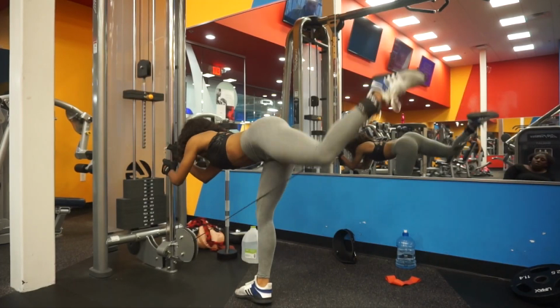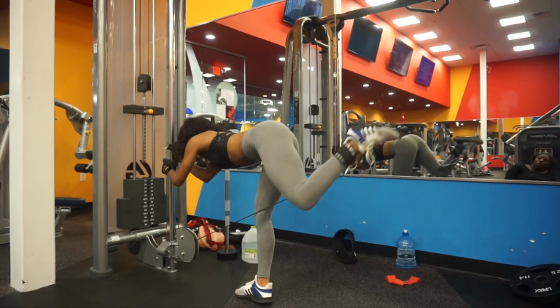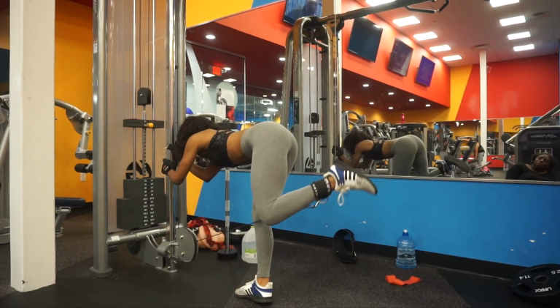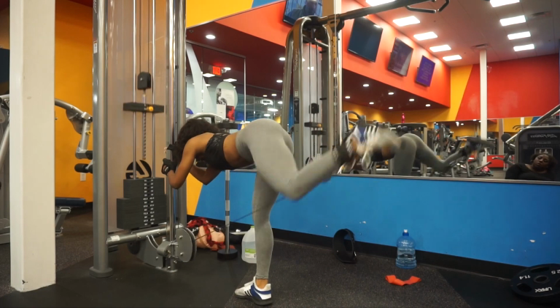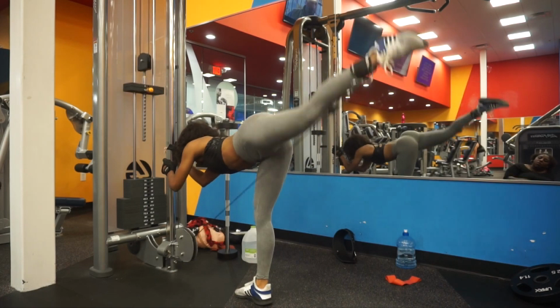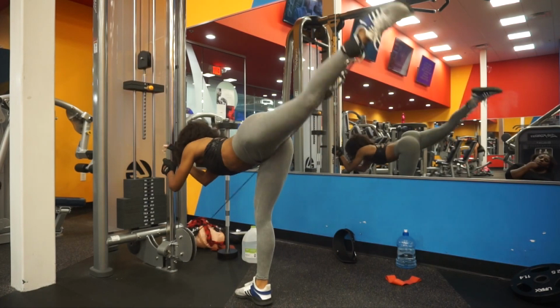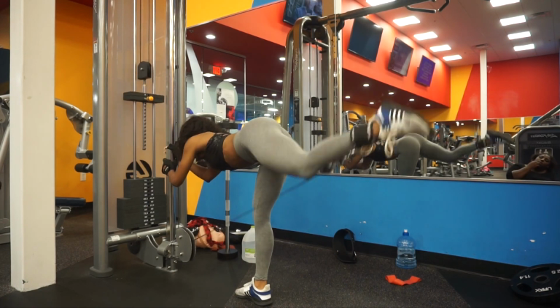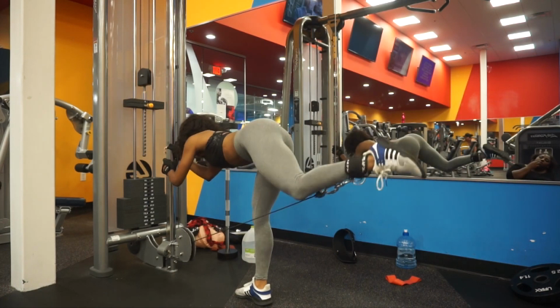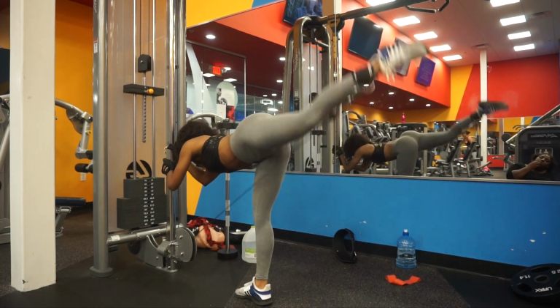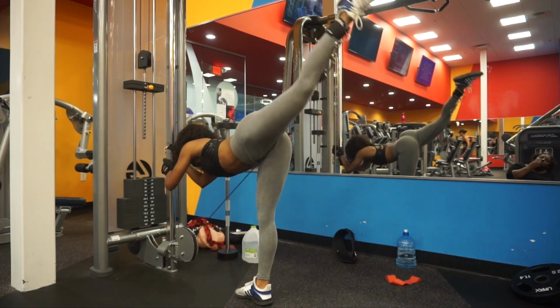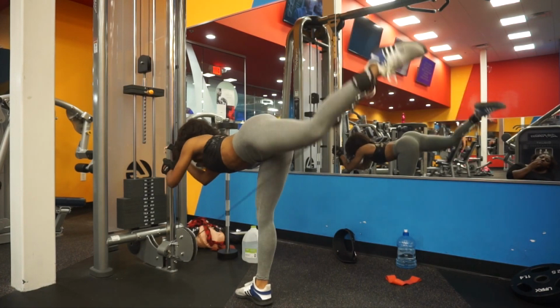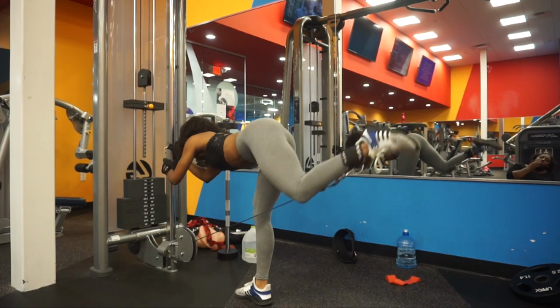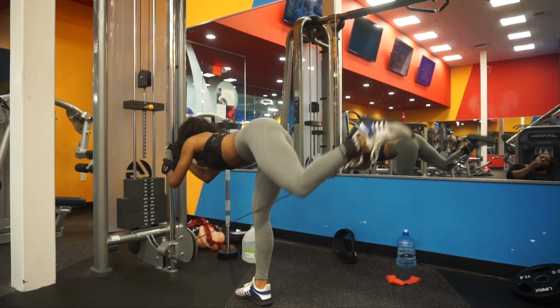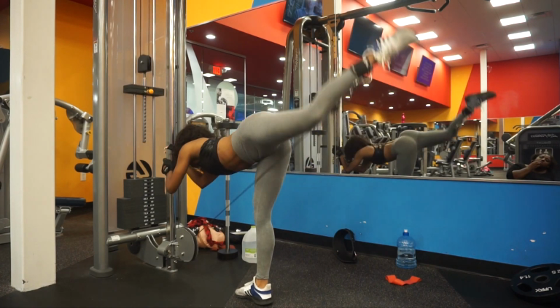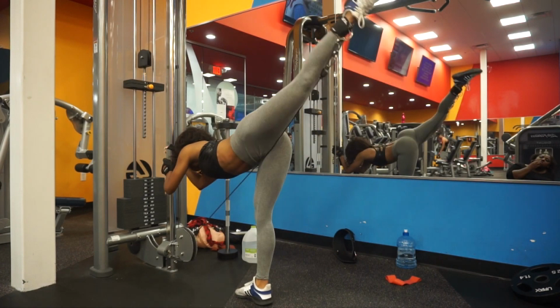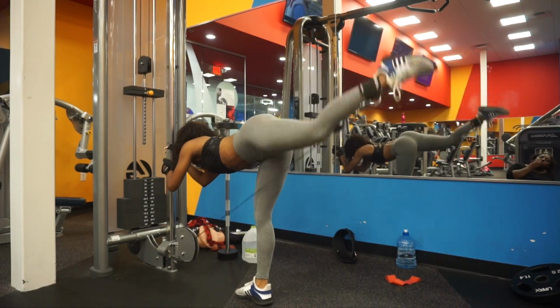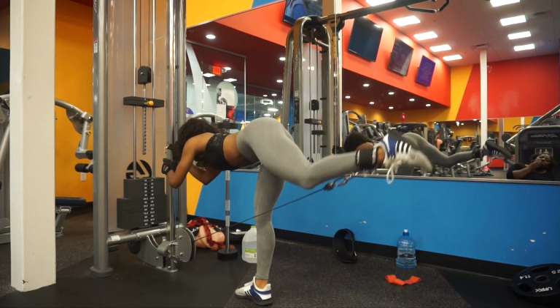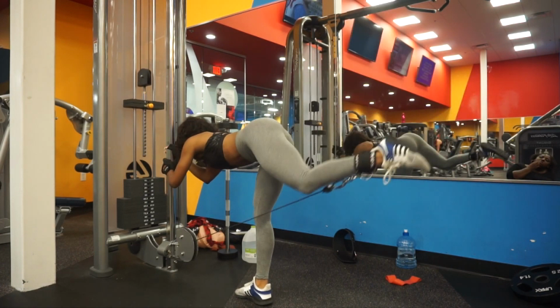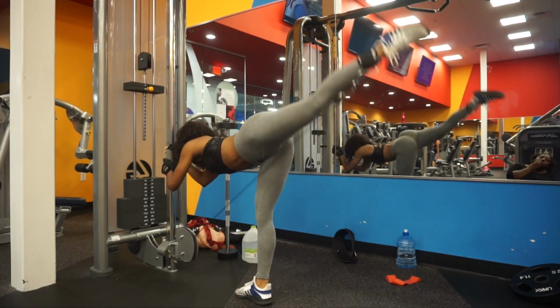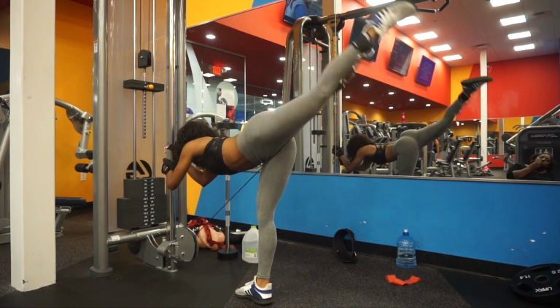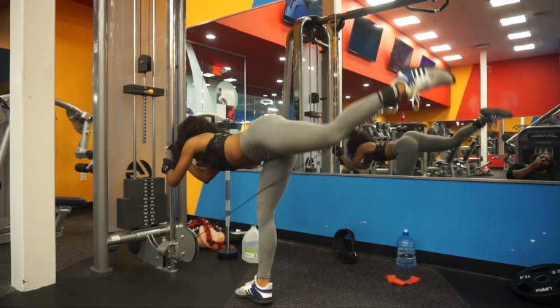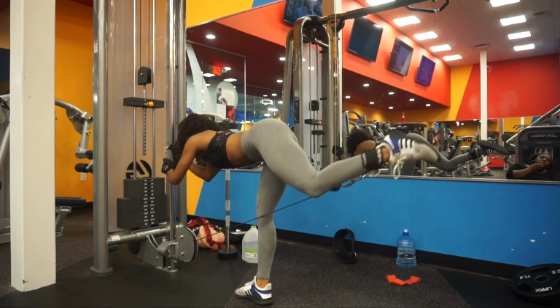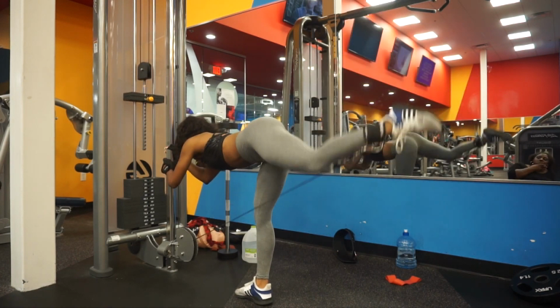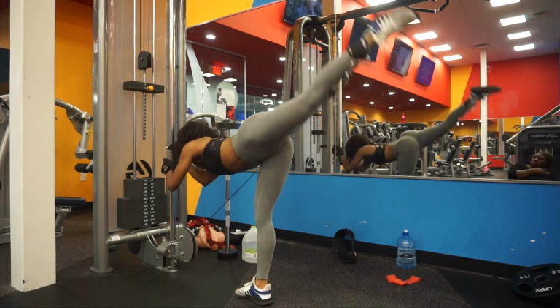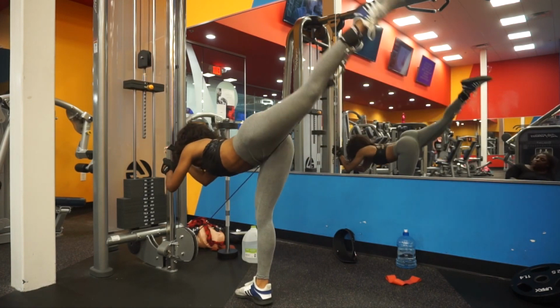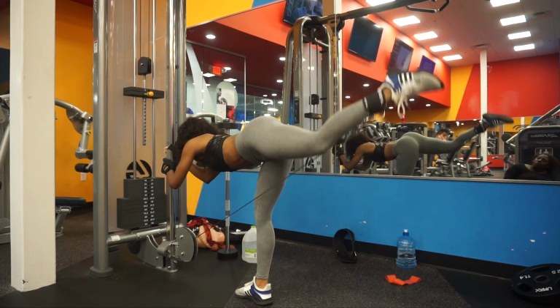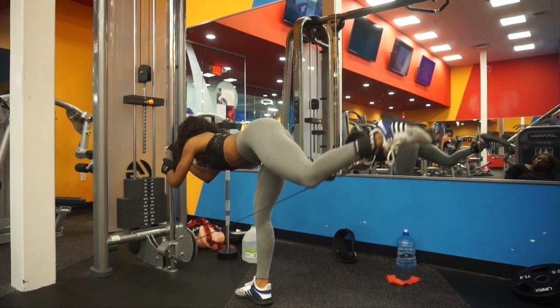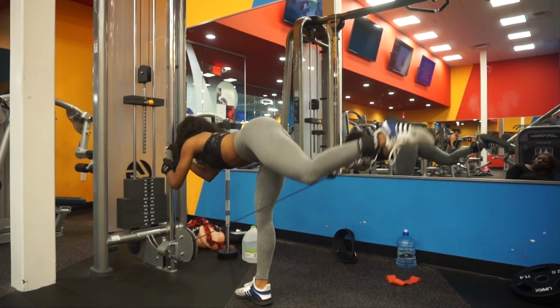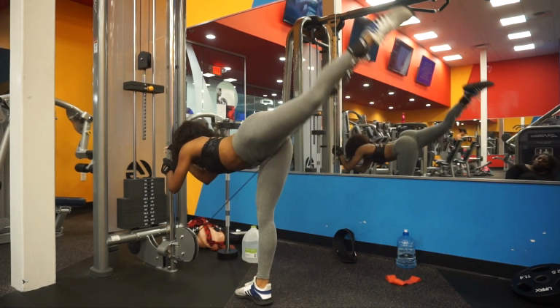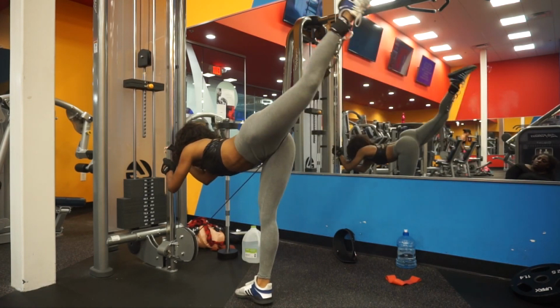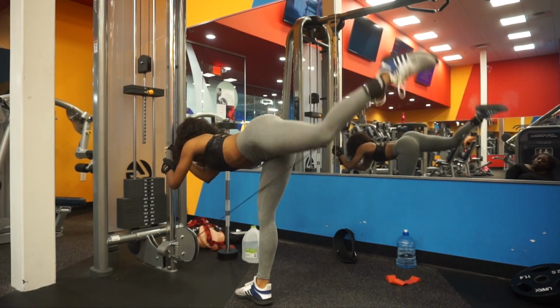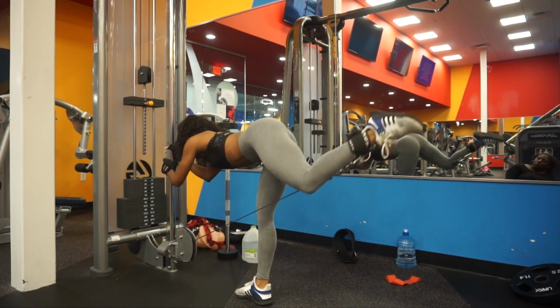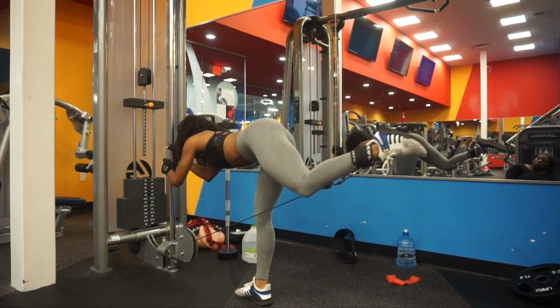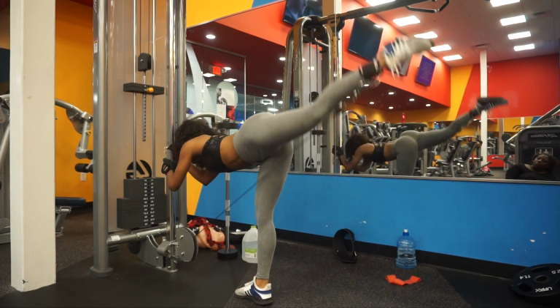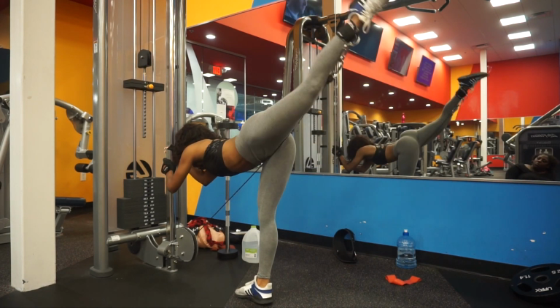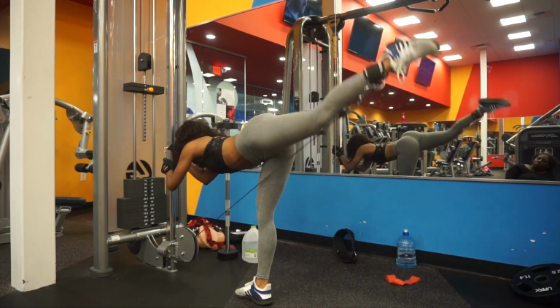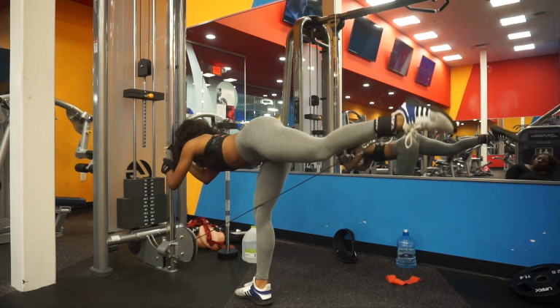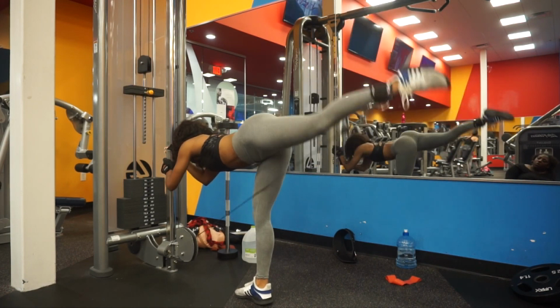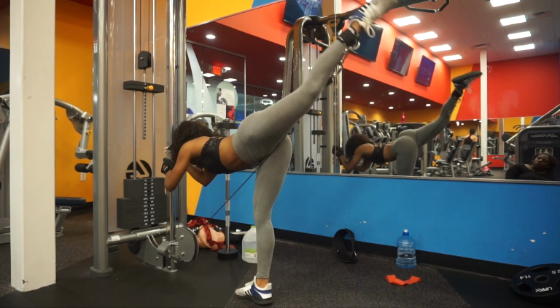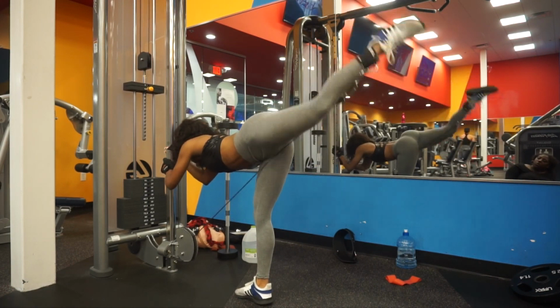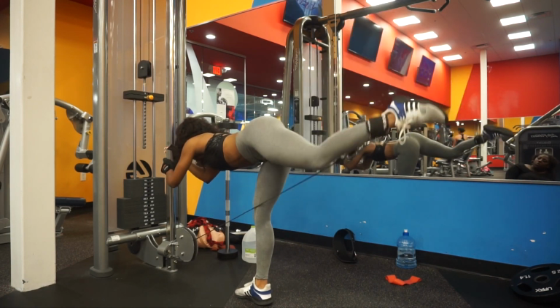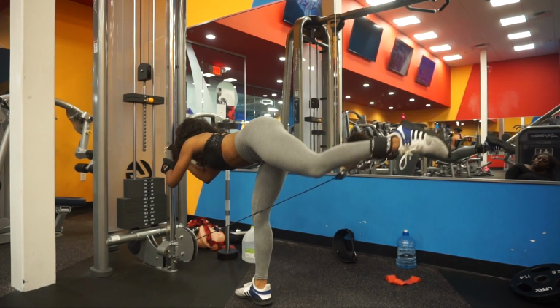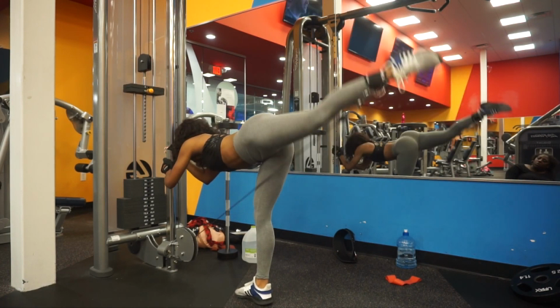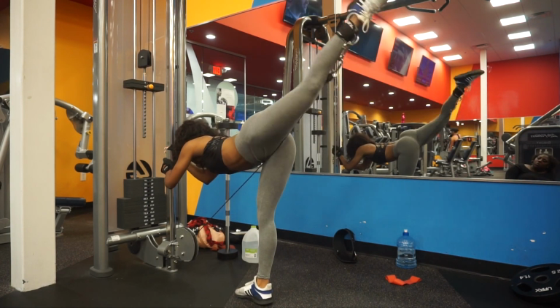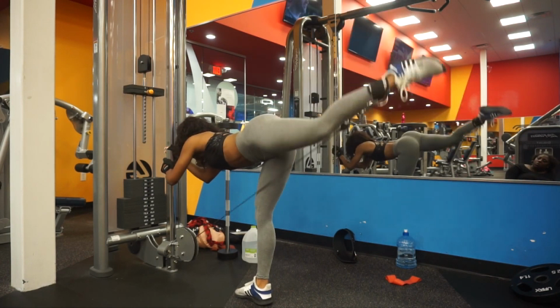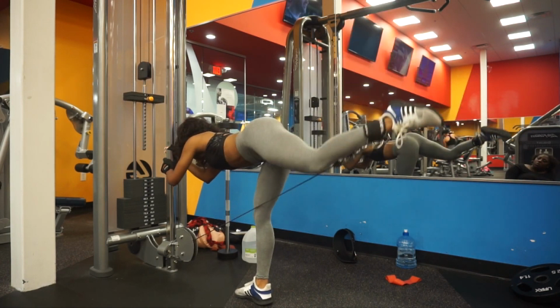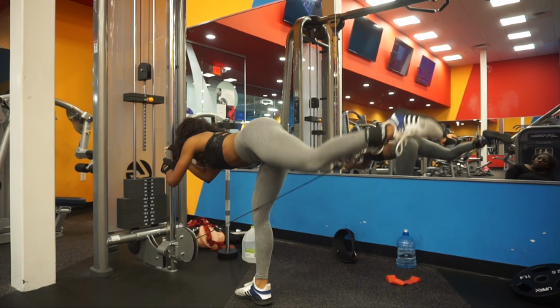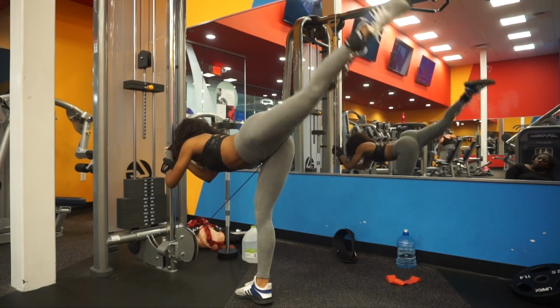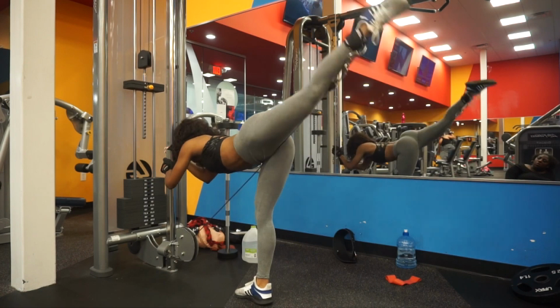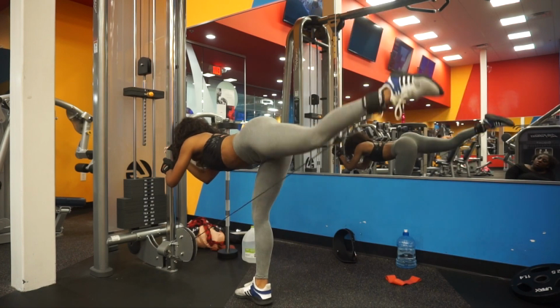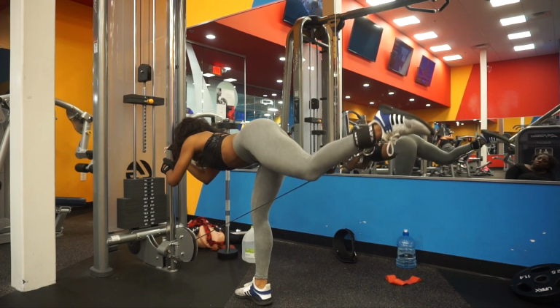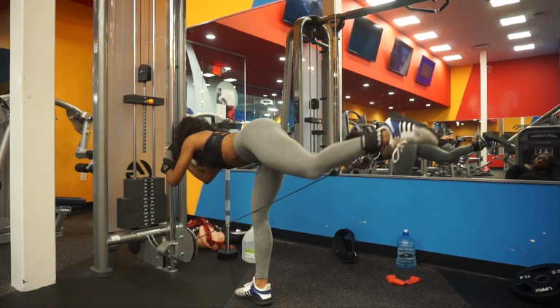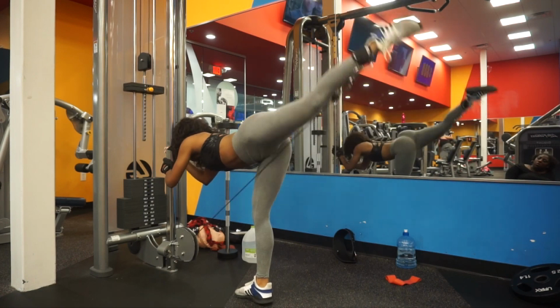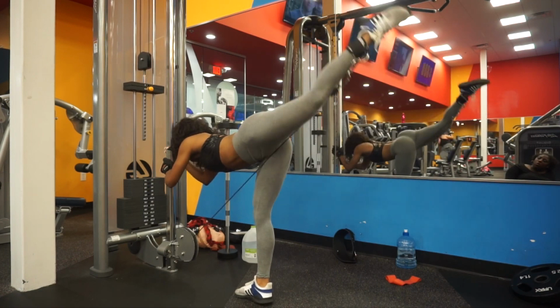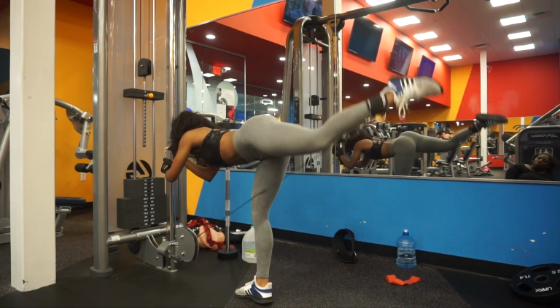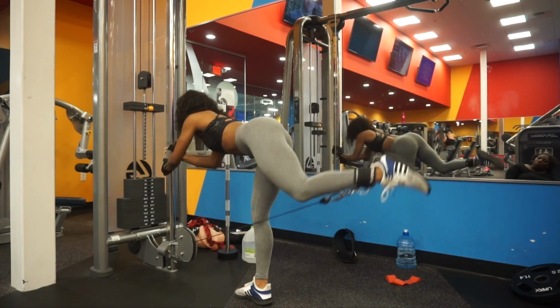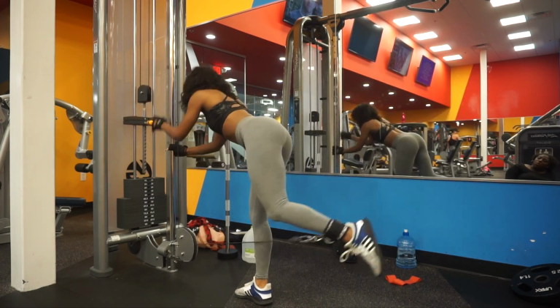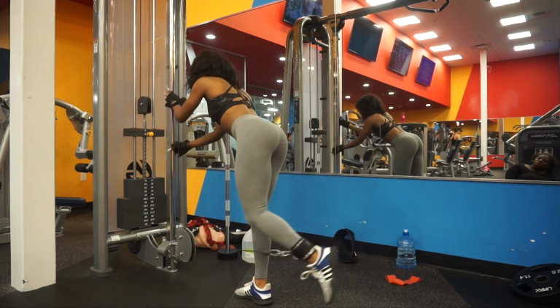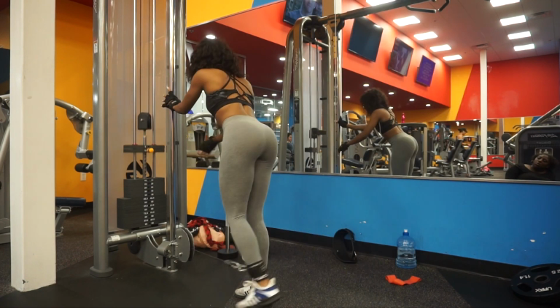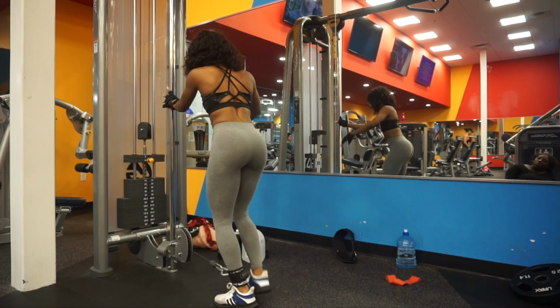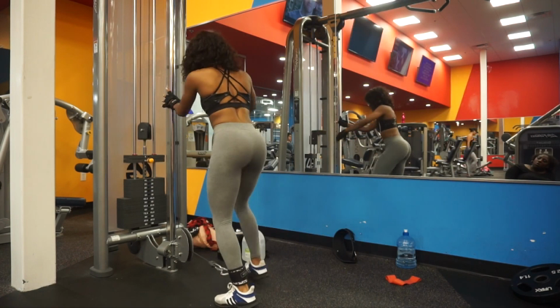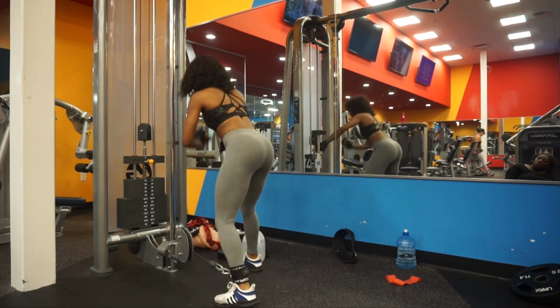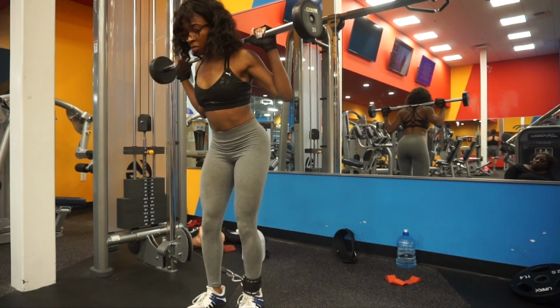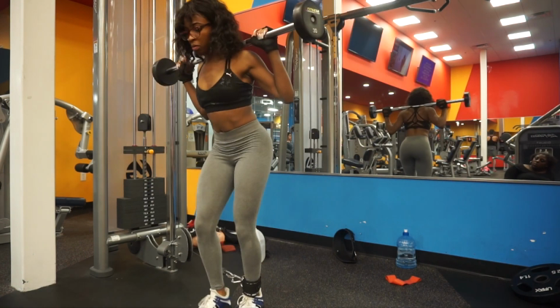That whole thing was one set. We're going to complete this for four sets — make sure you do each leg individually.